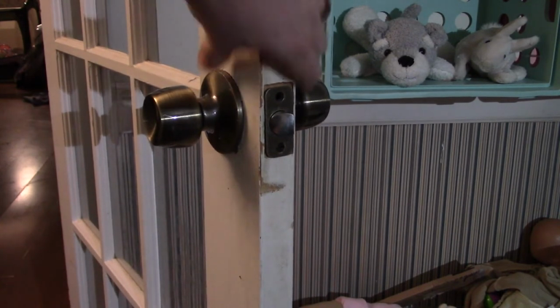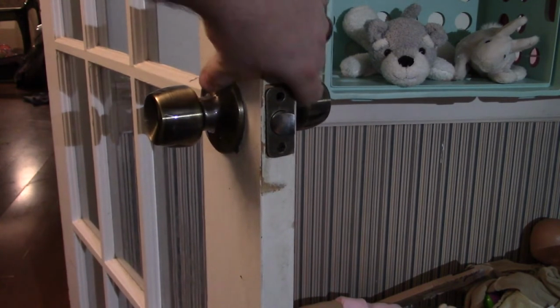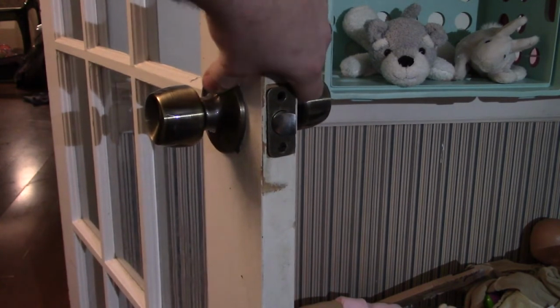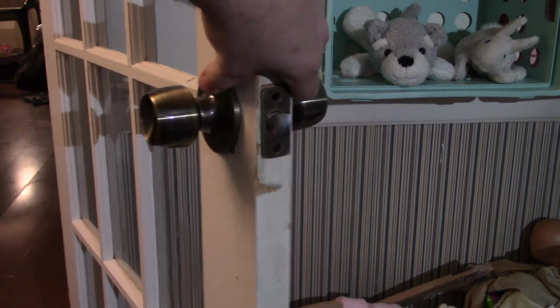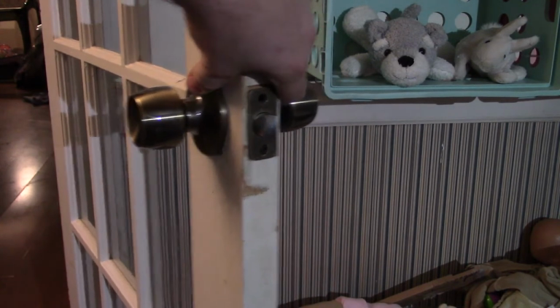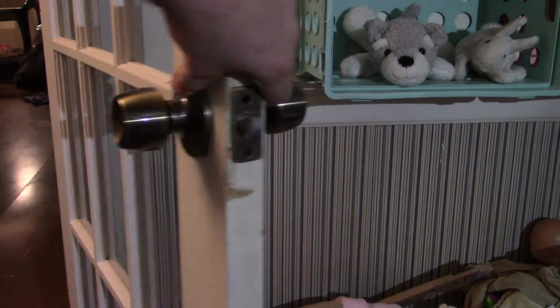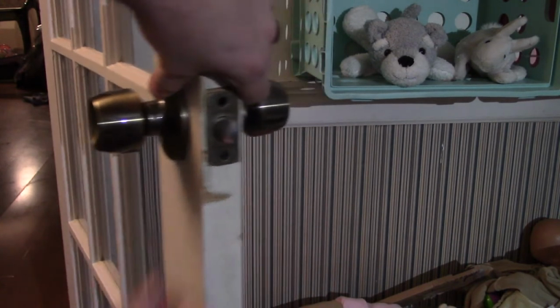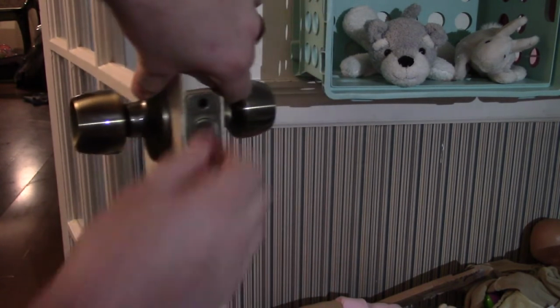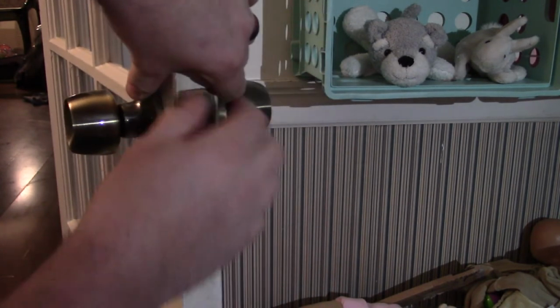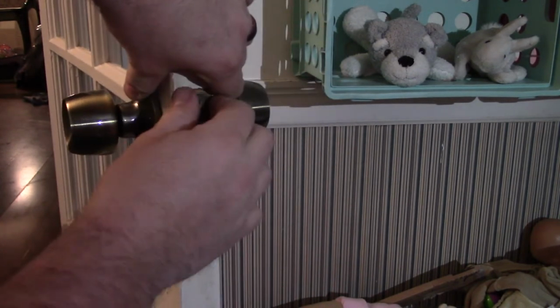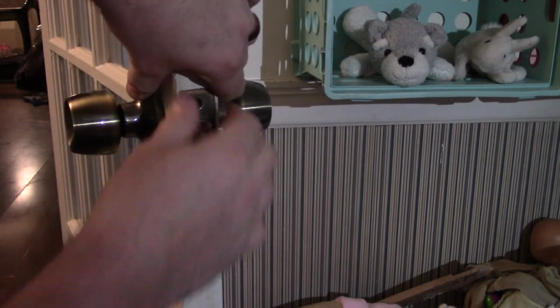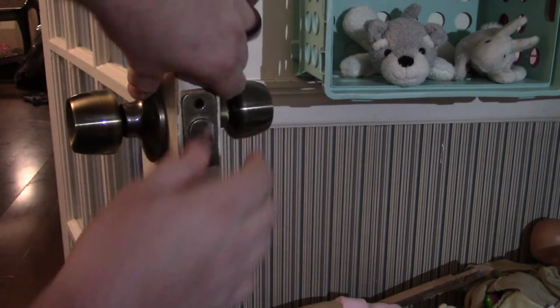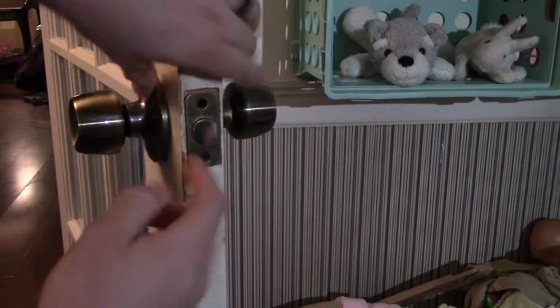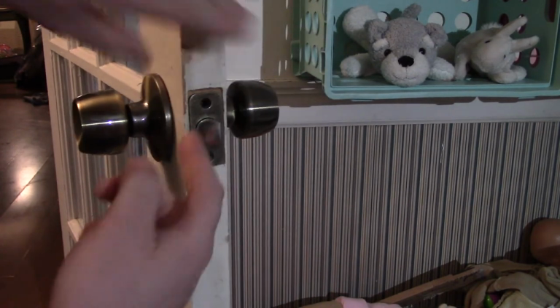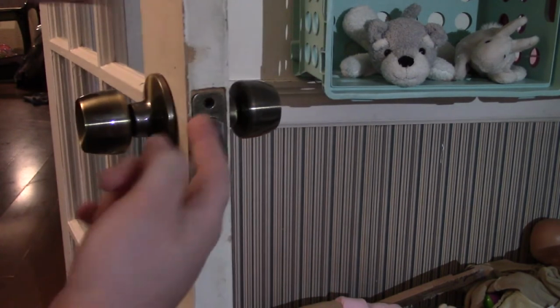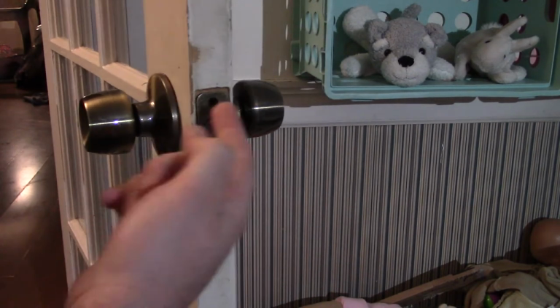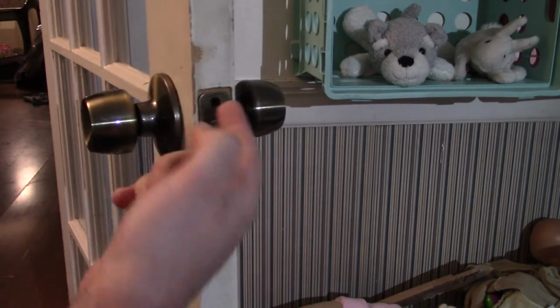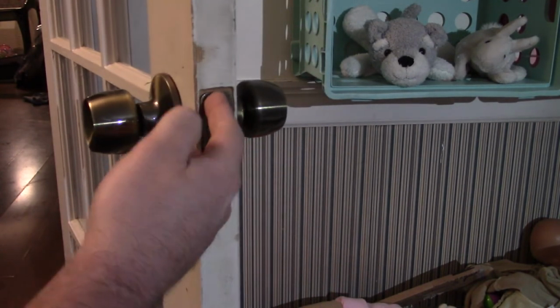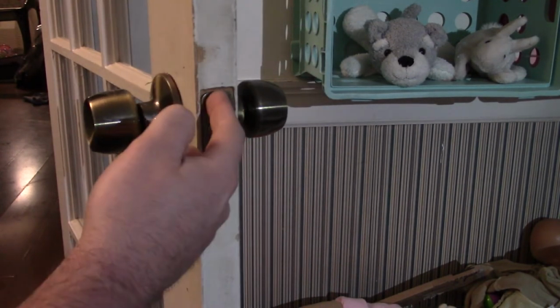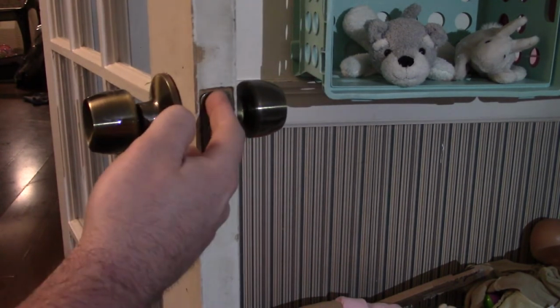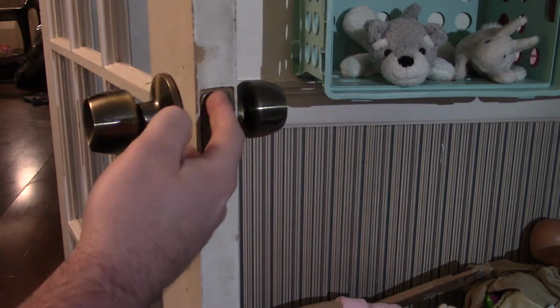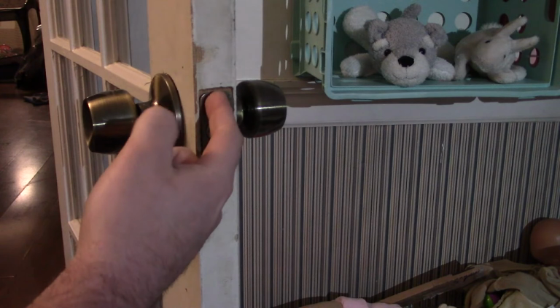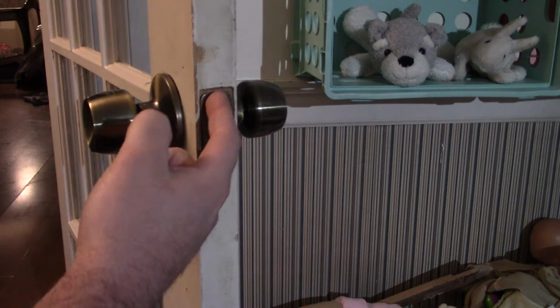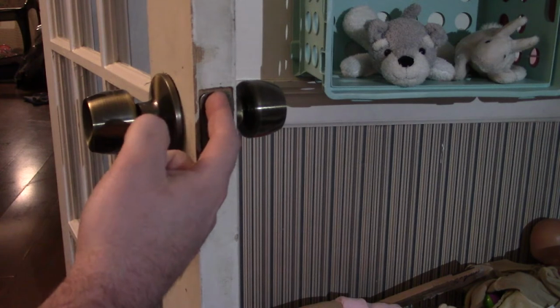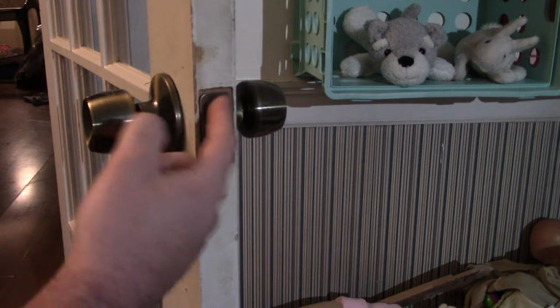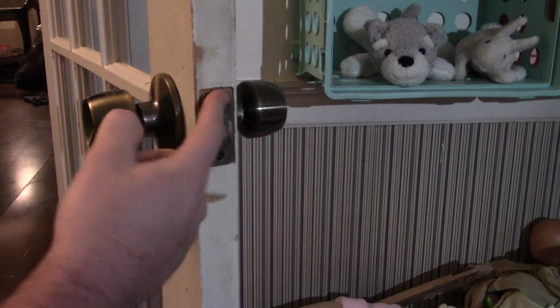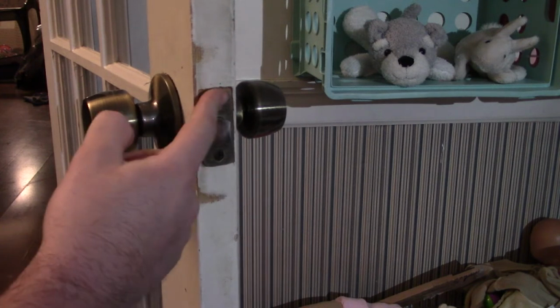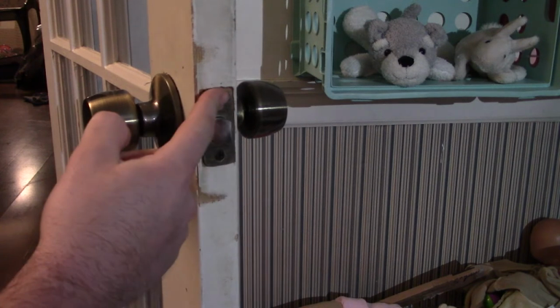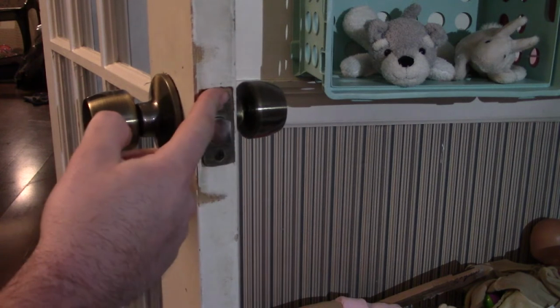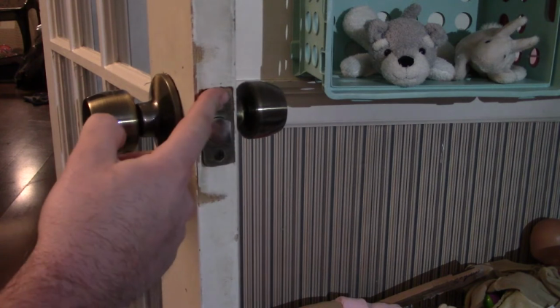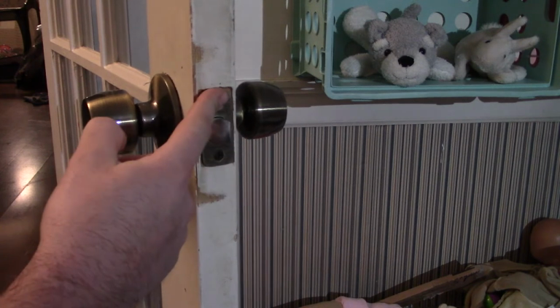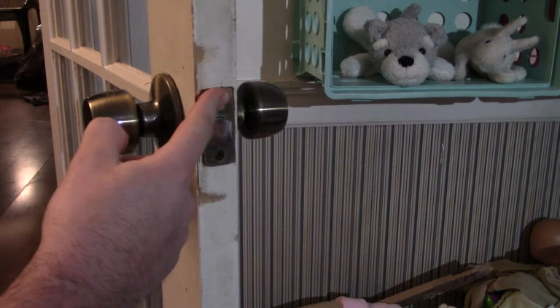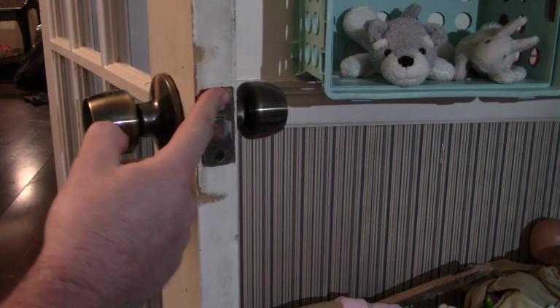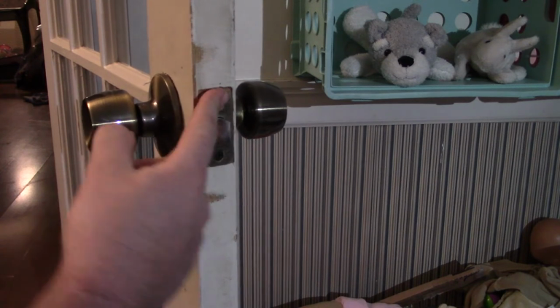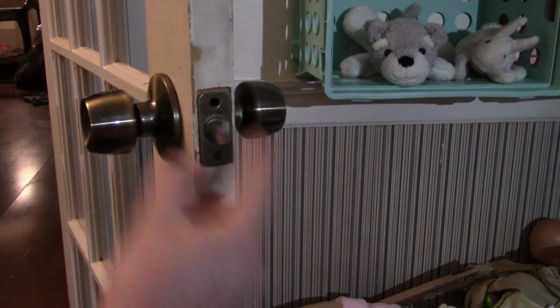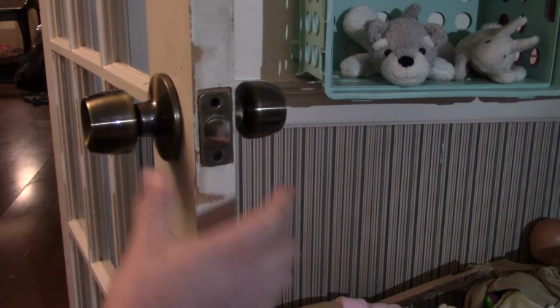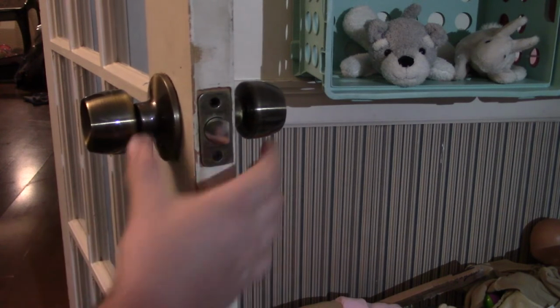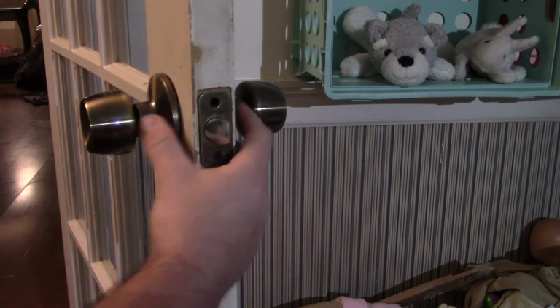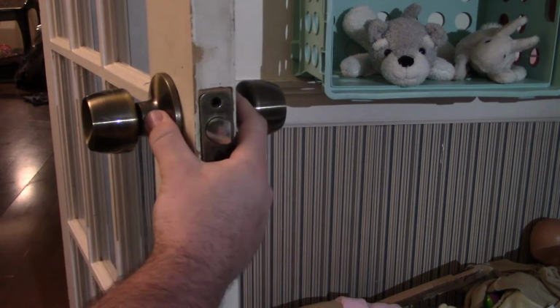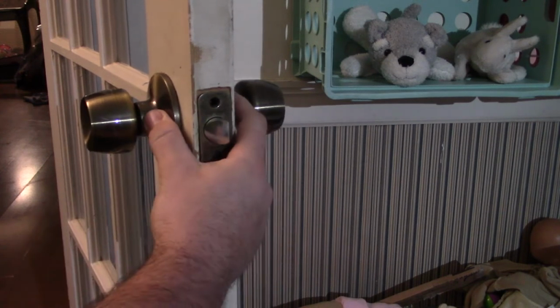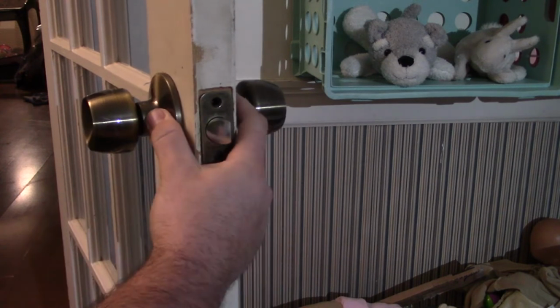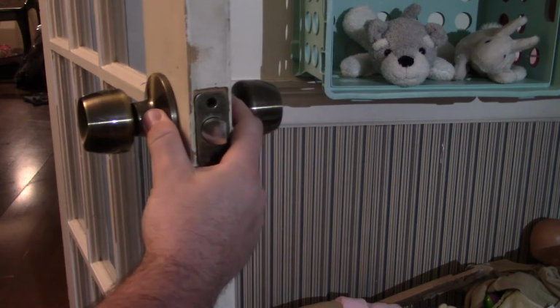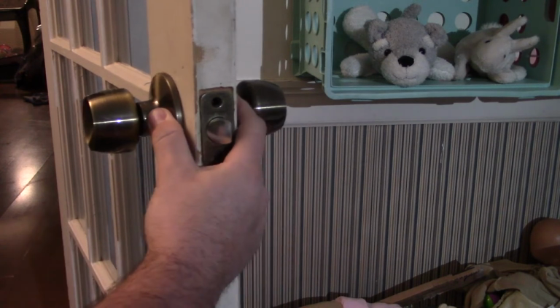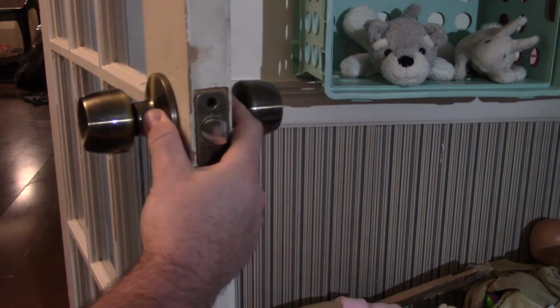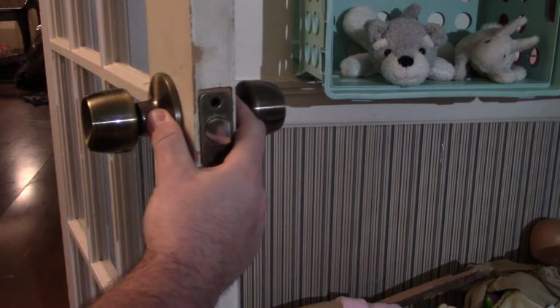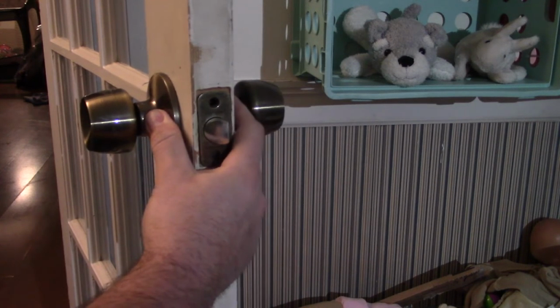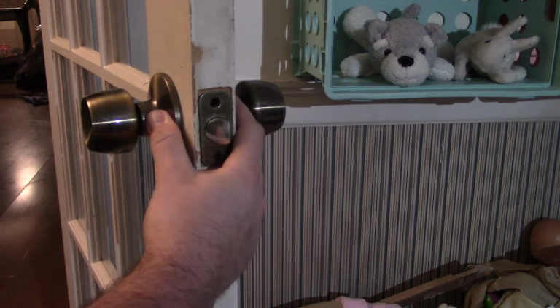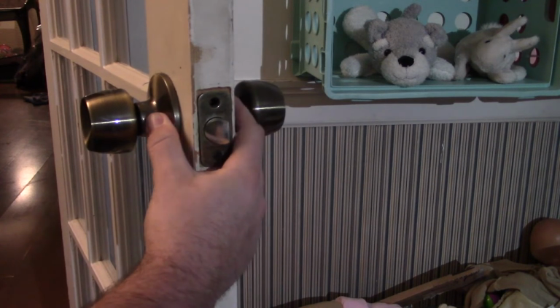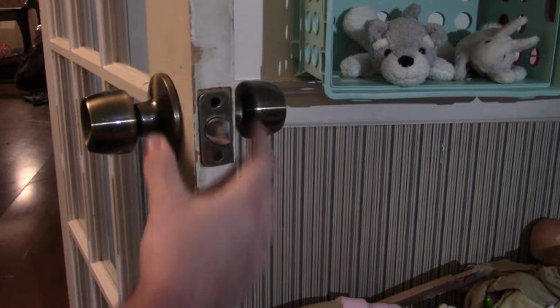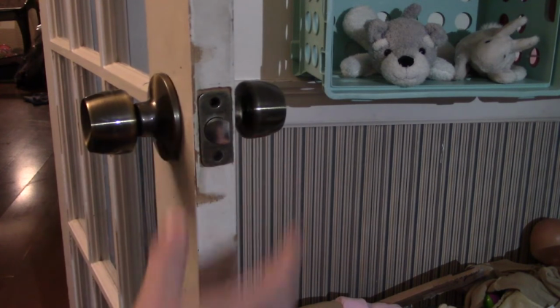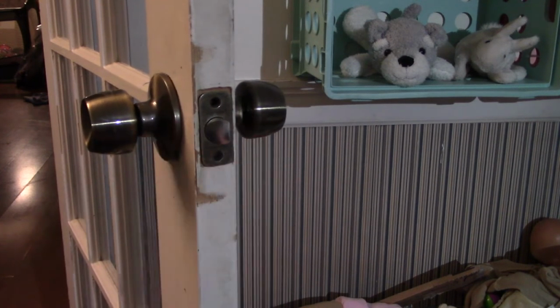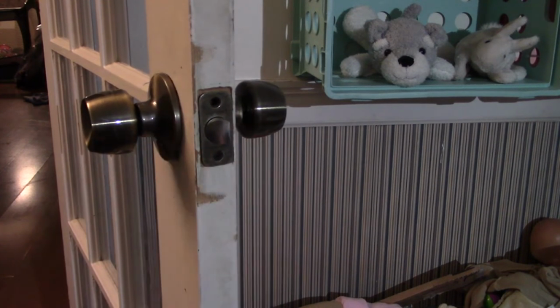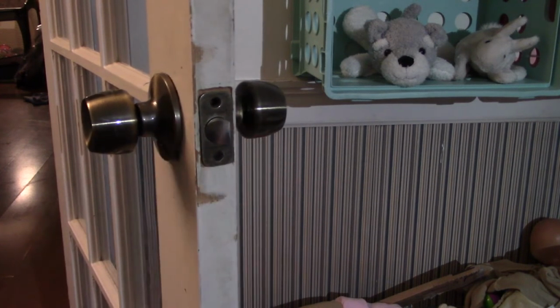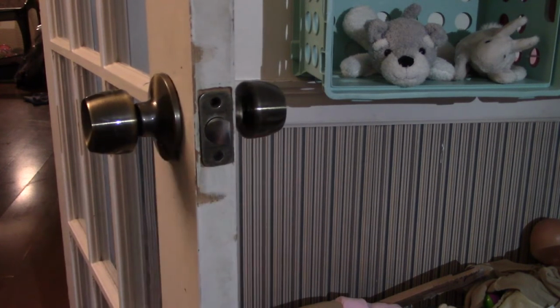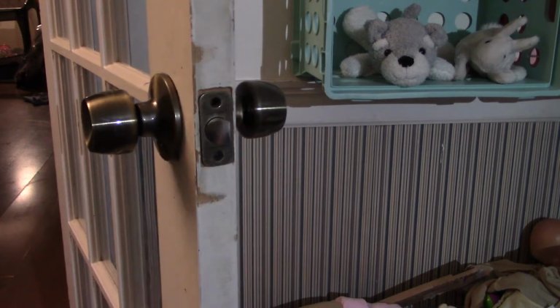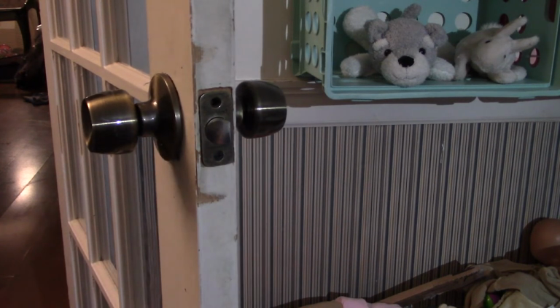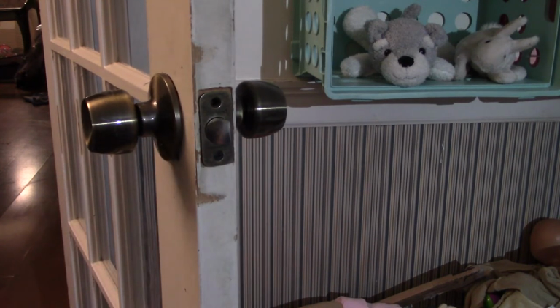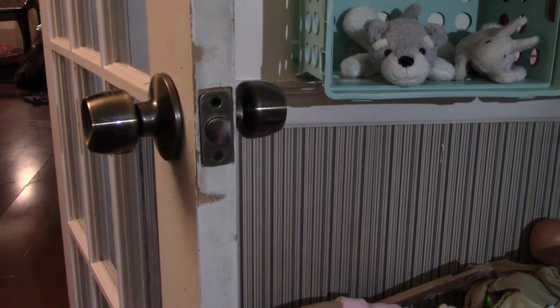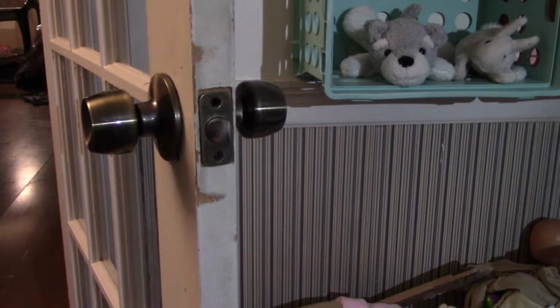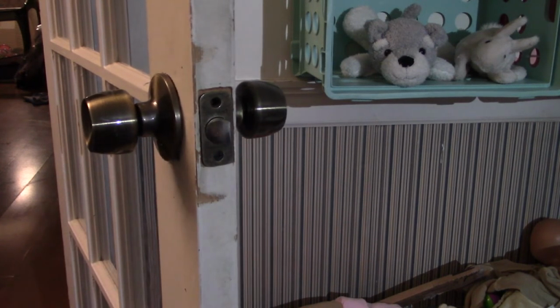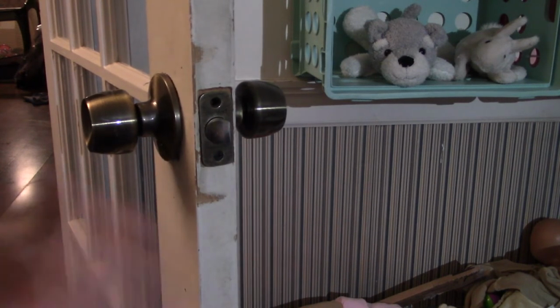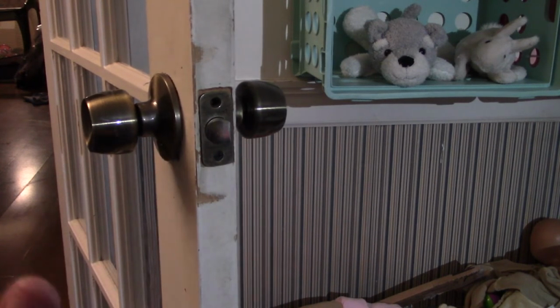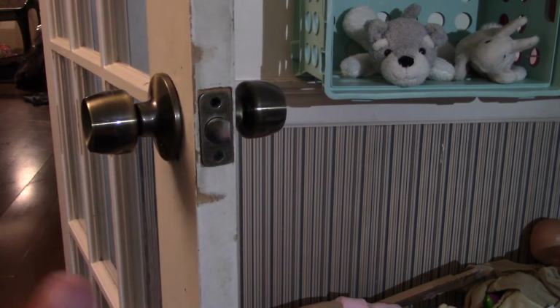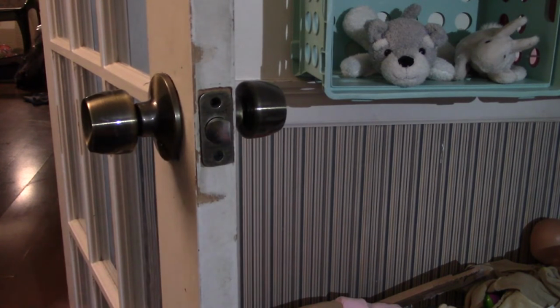It fits good. I can now latch it. I need to put the last screw in here, tighten this up, and you're done.